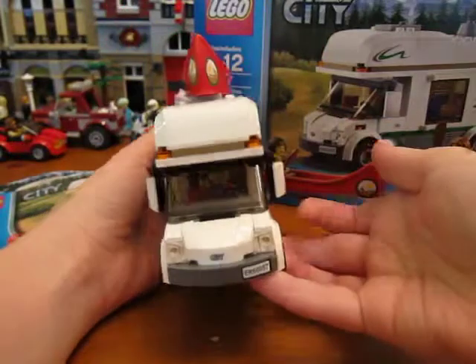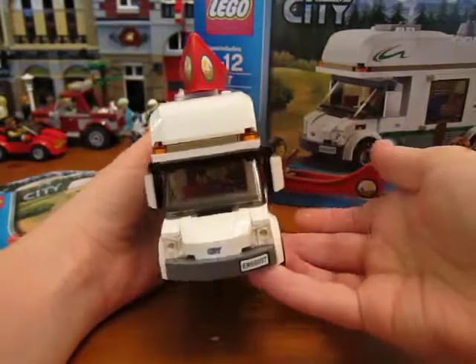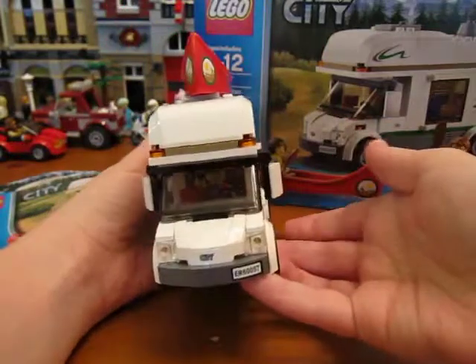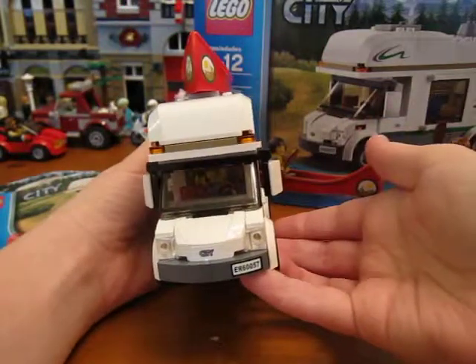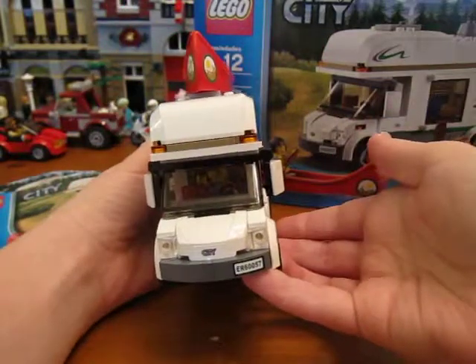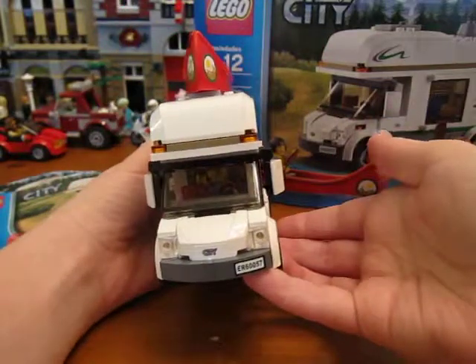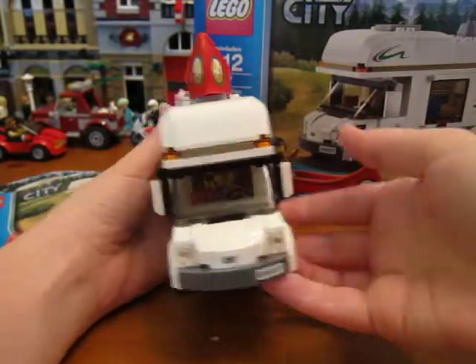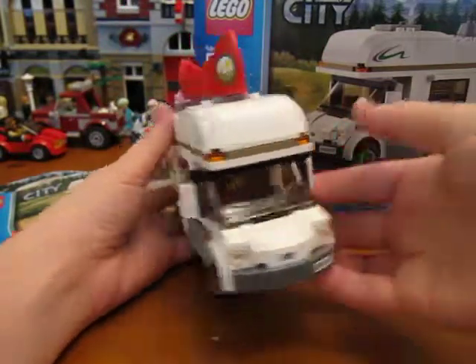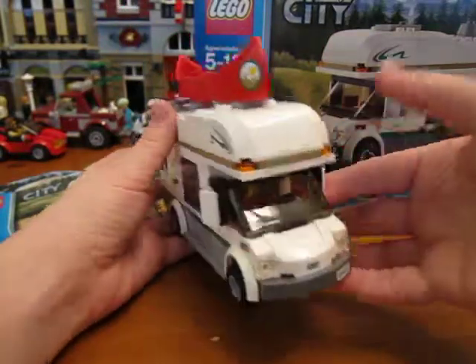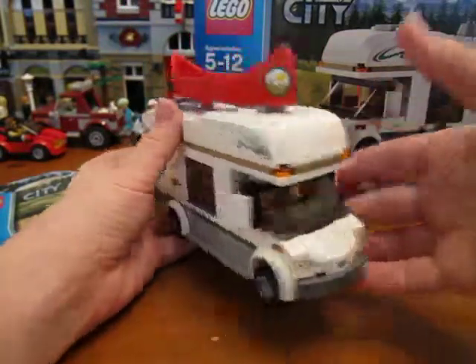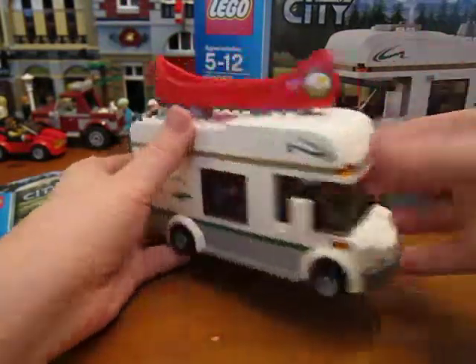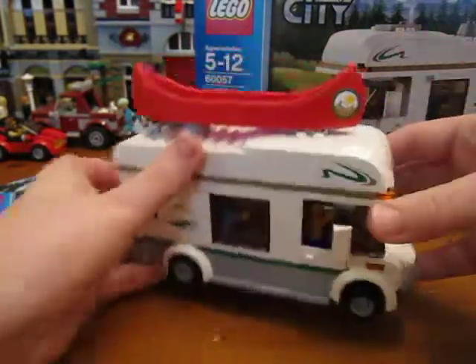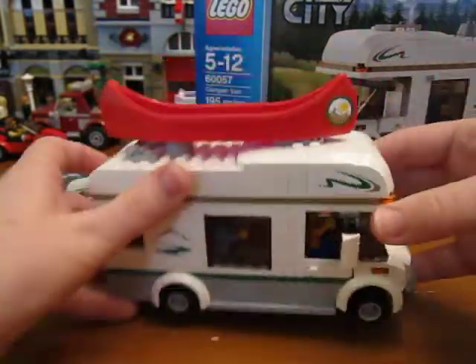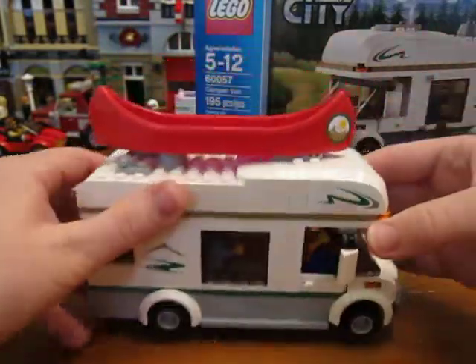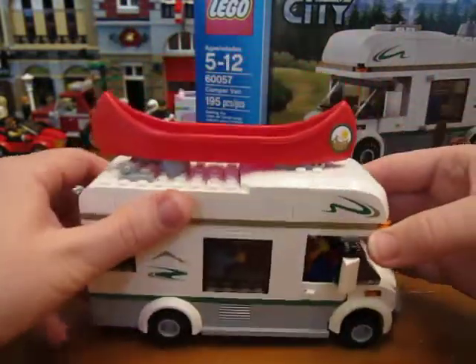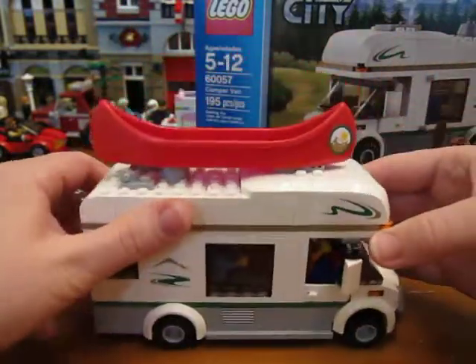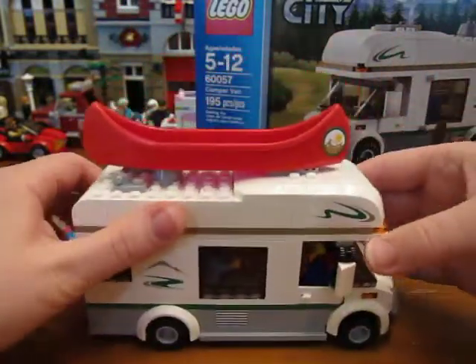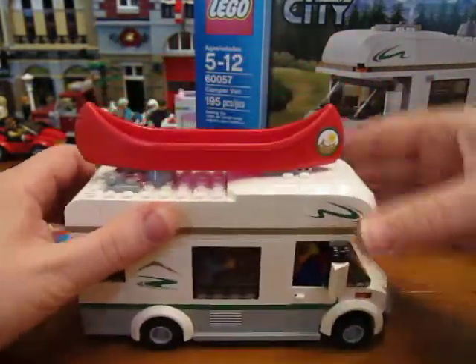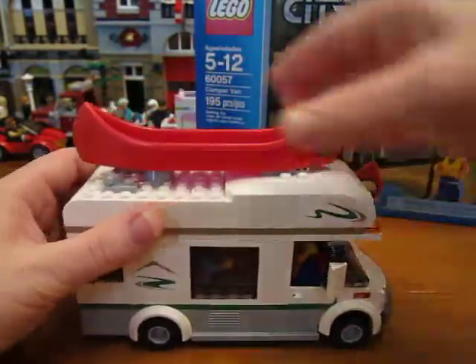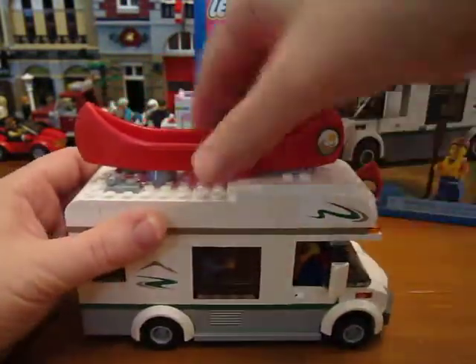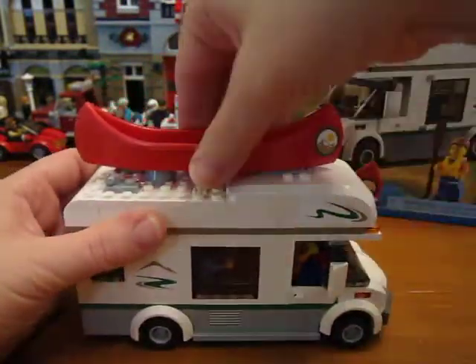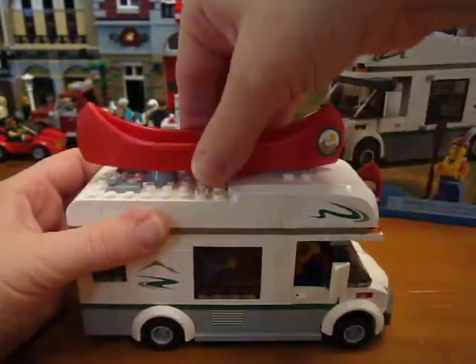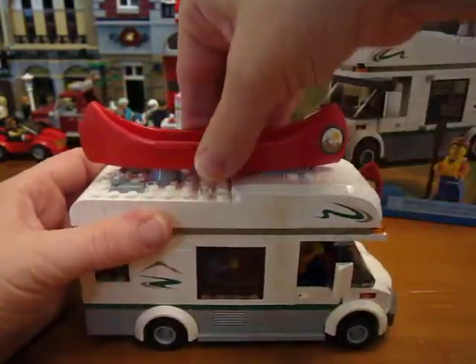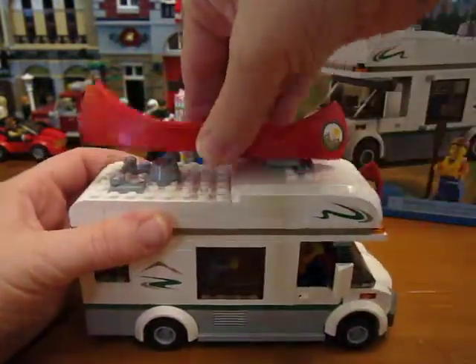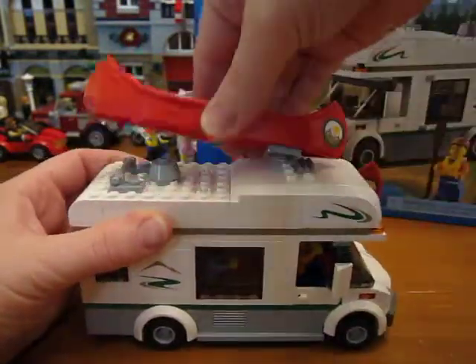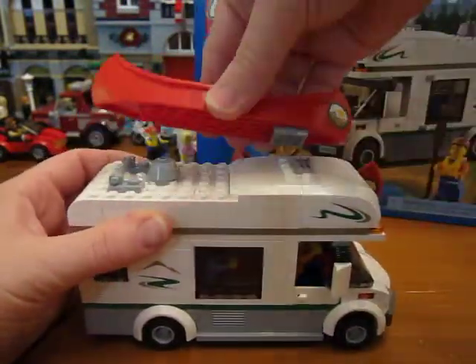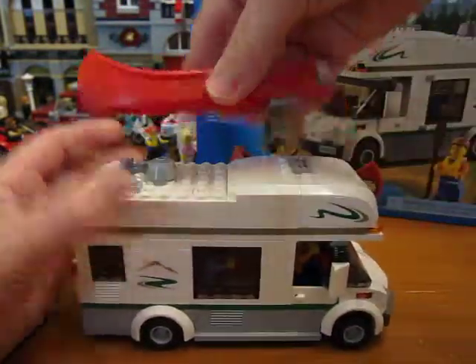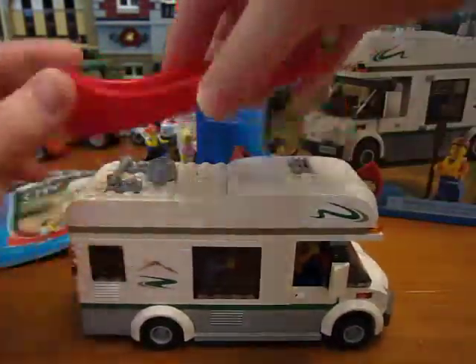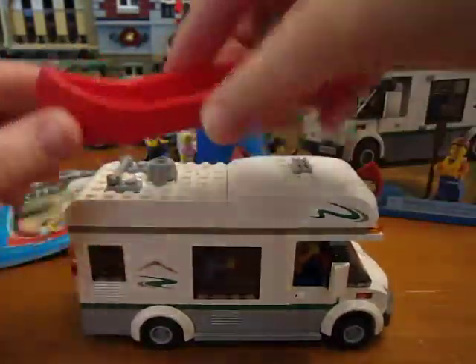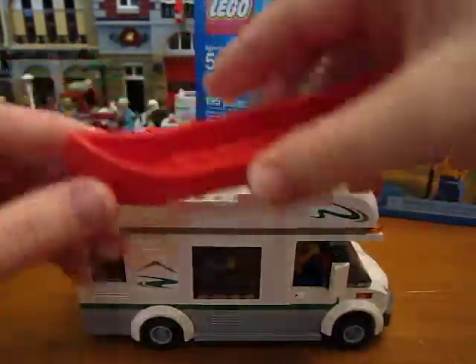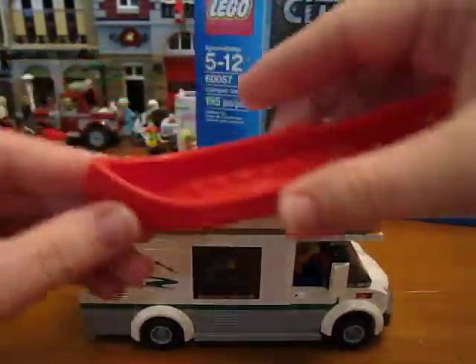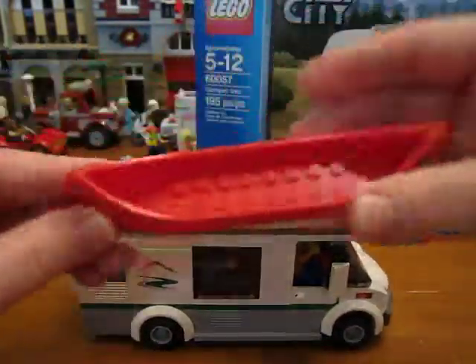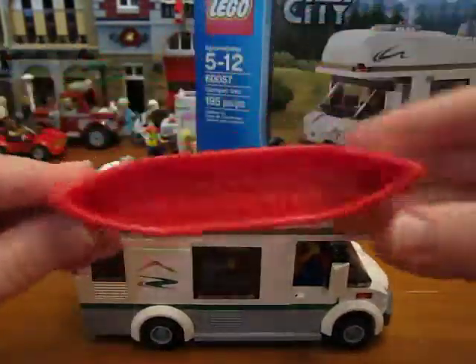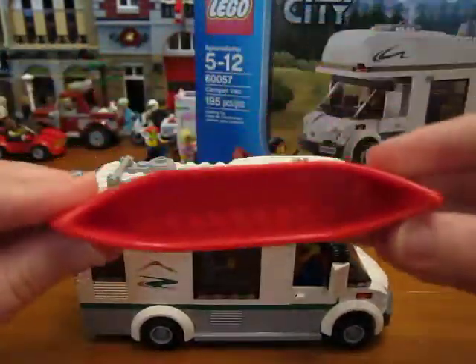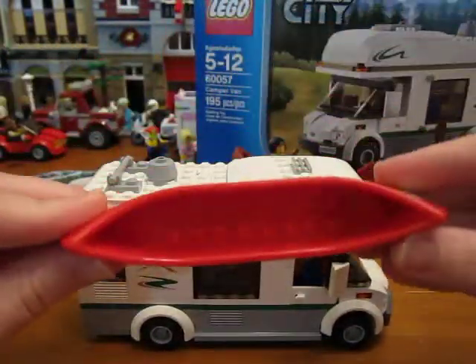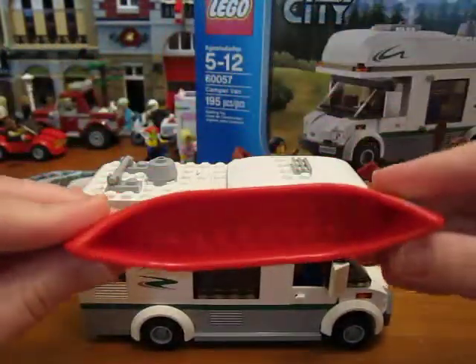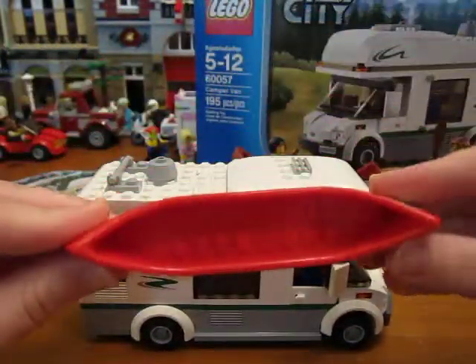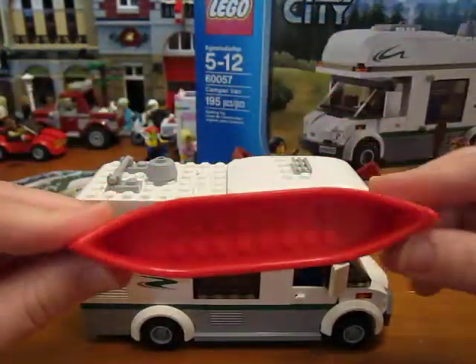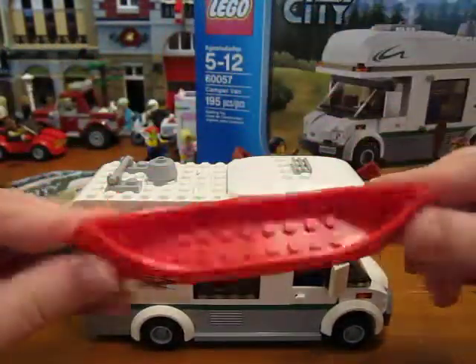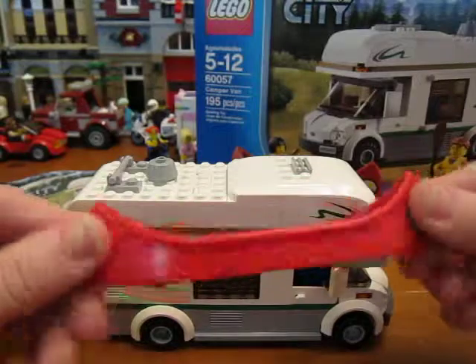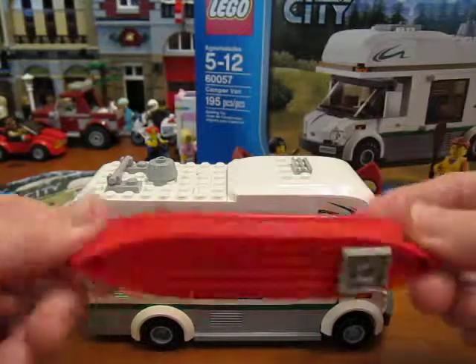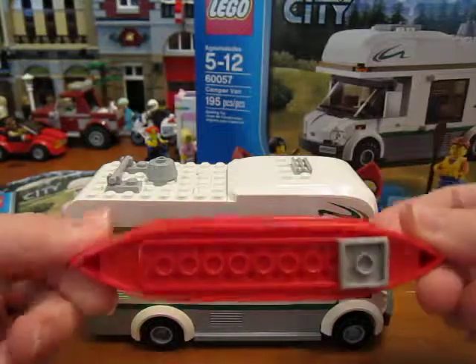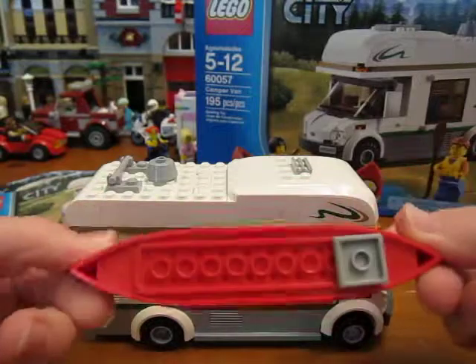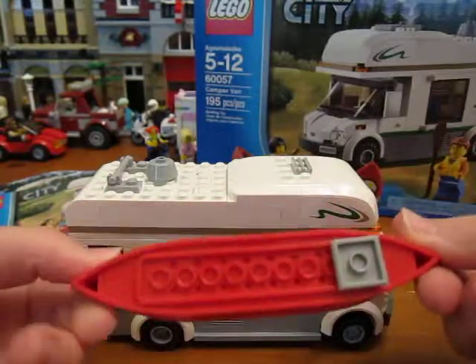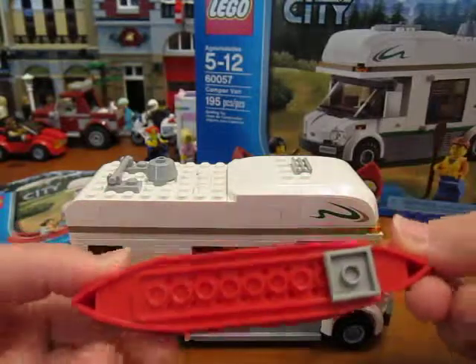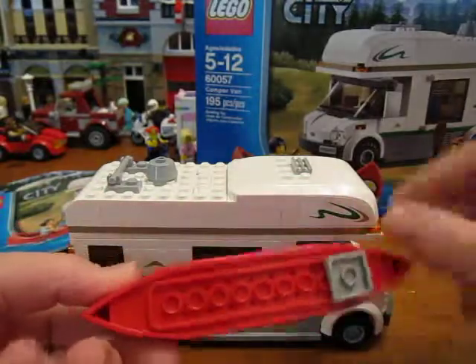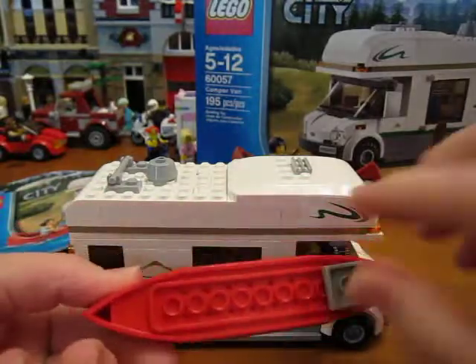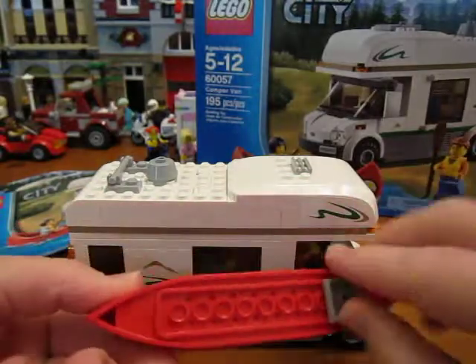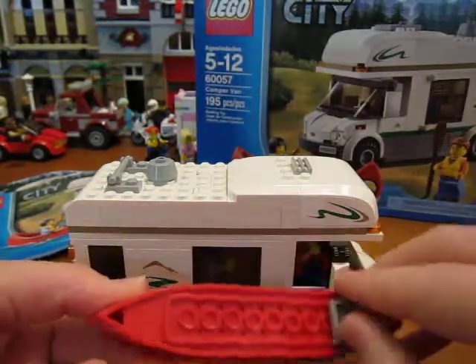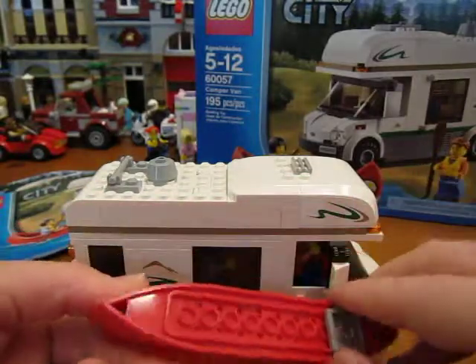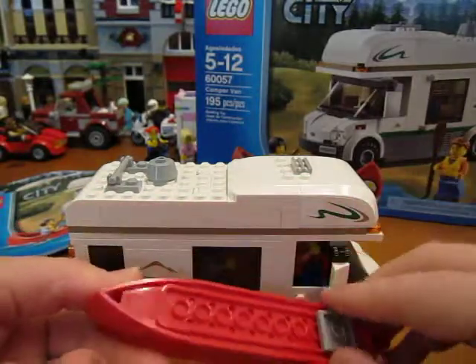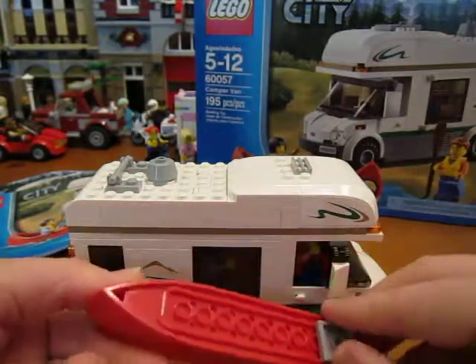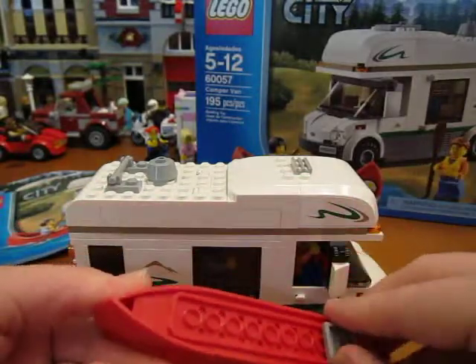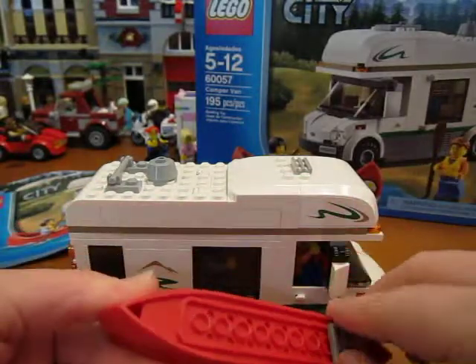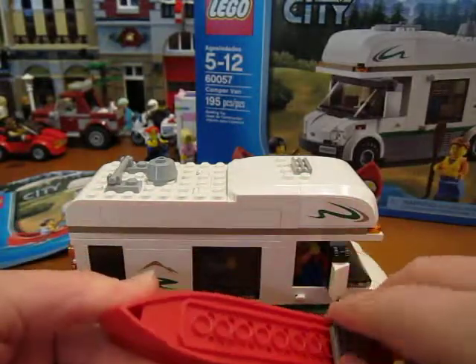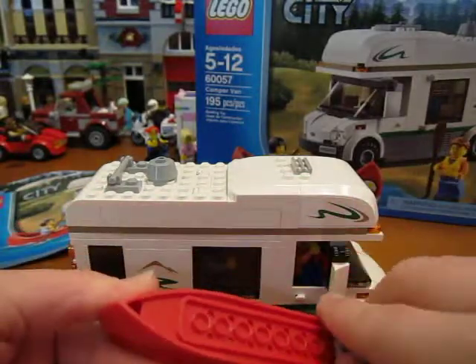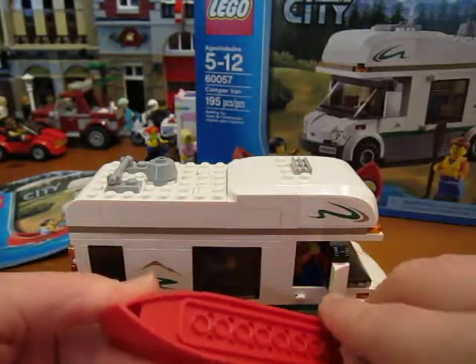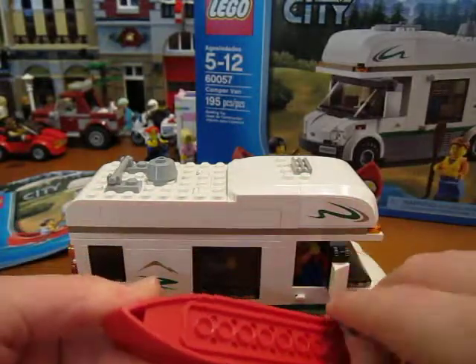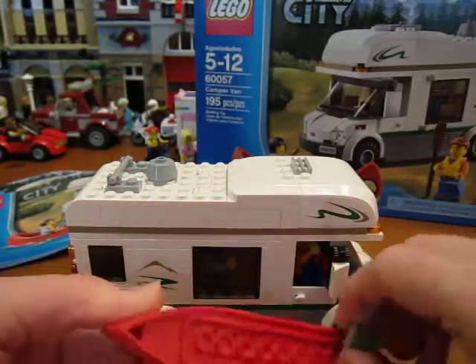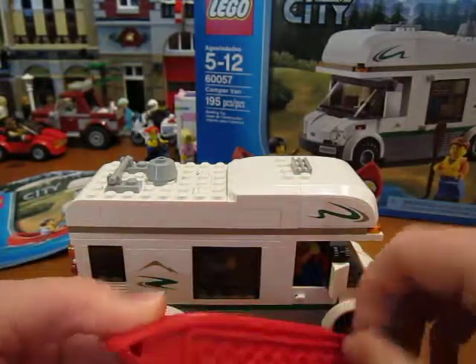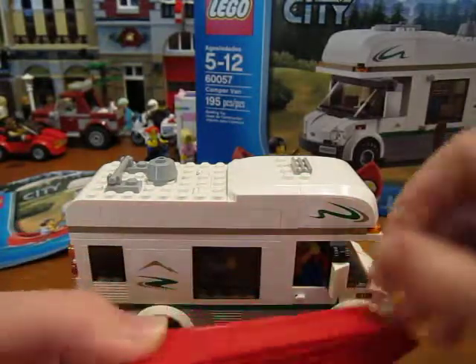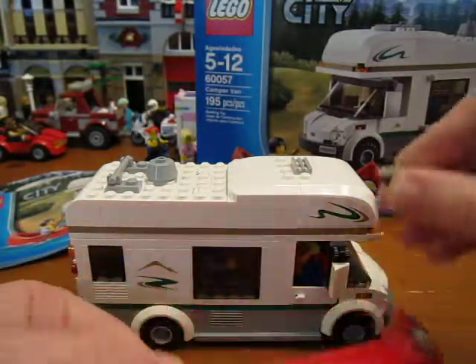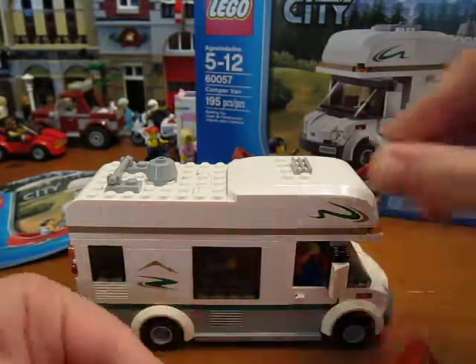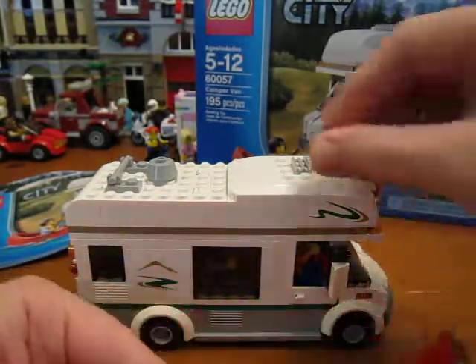Let's take off the canoe — it's a really simple little canoe. Whoops, I took part of the top off with it.